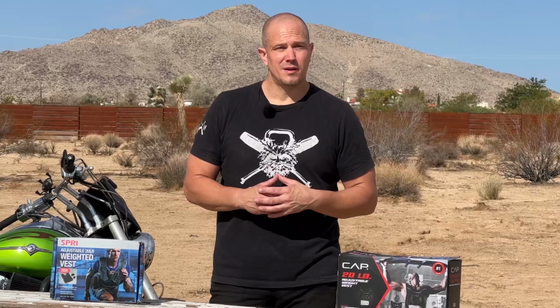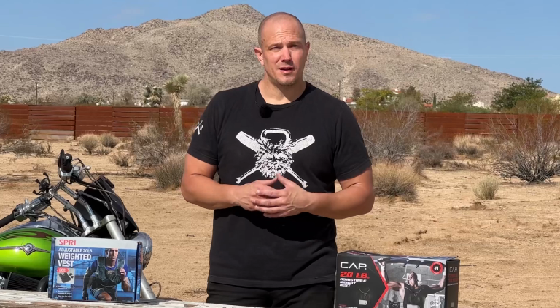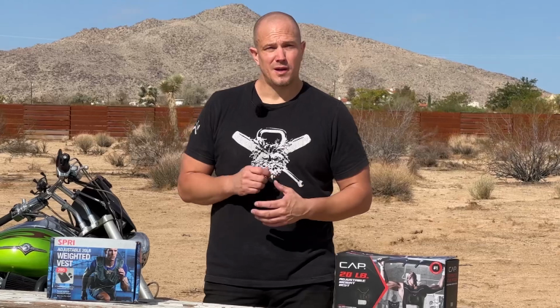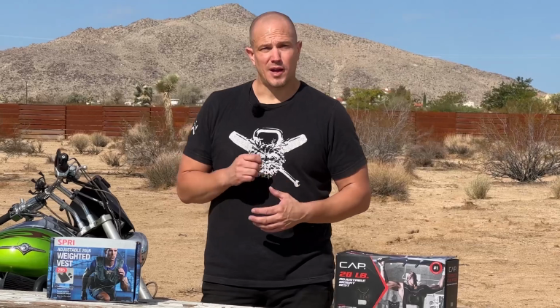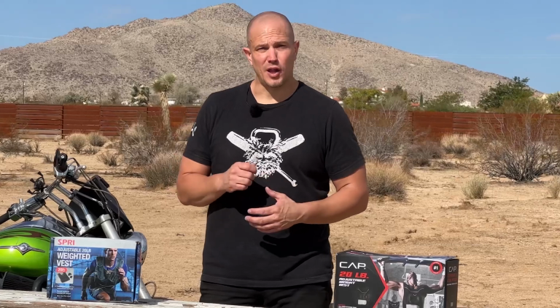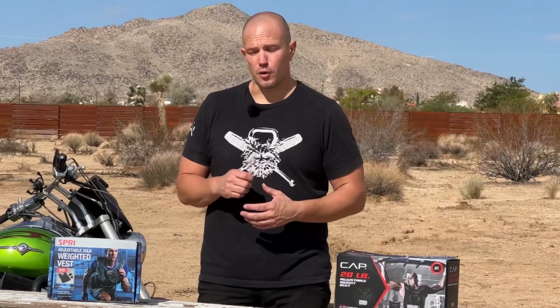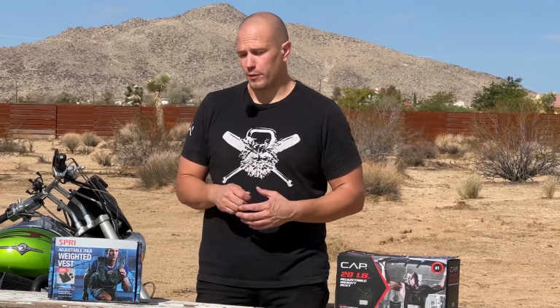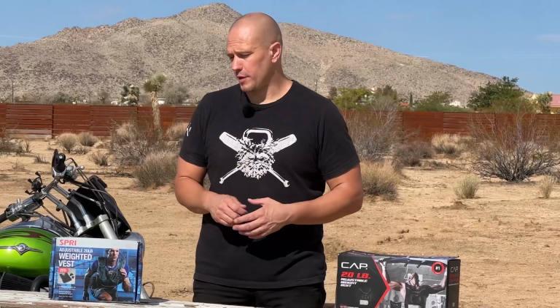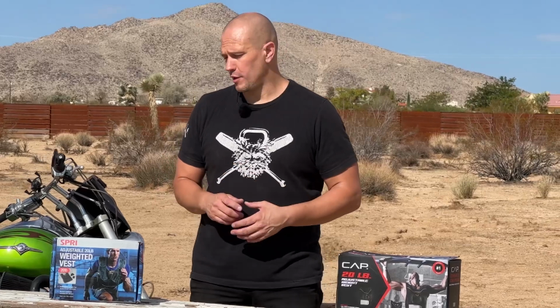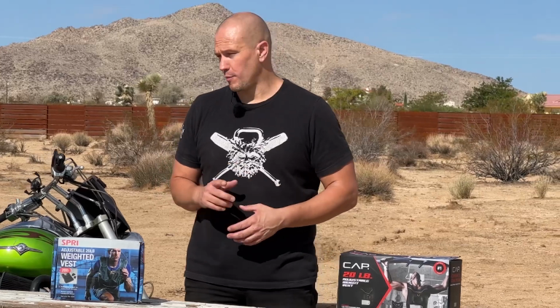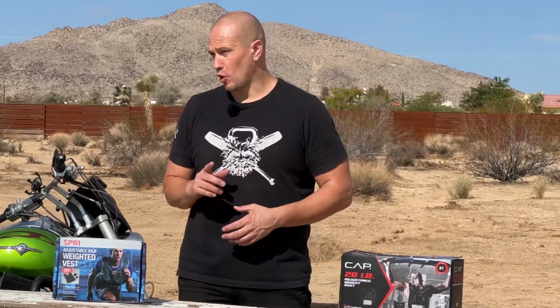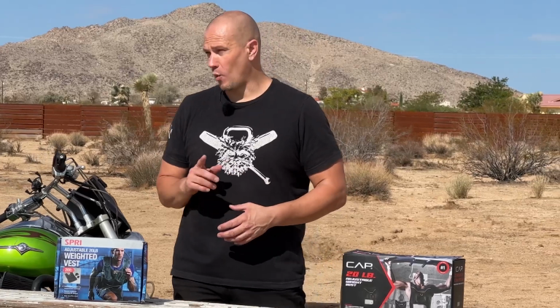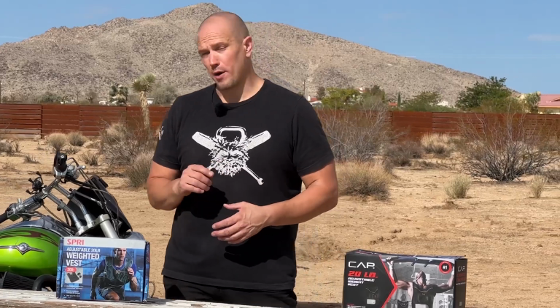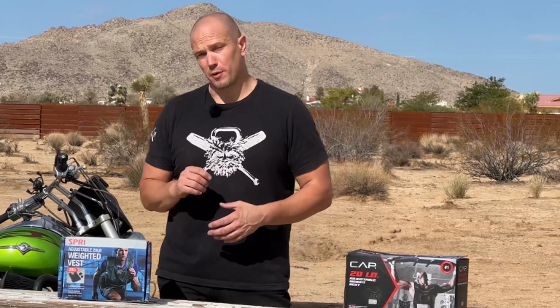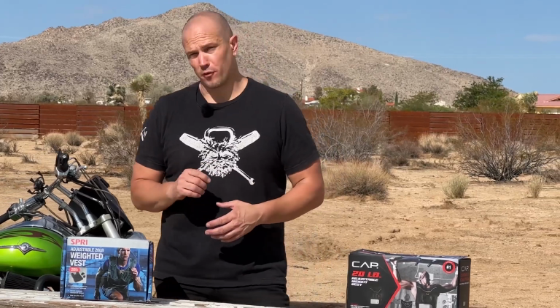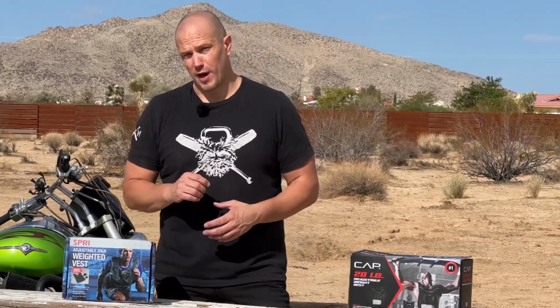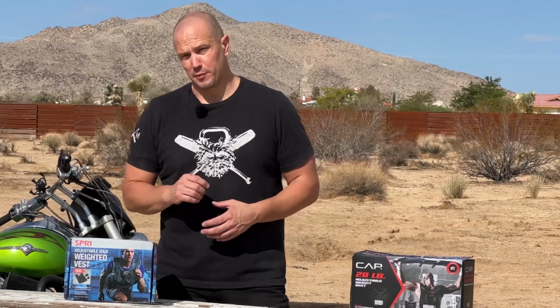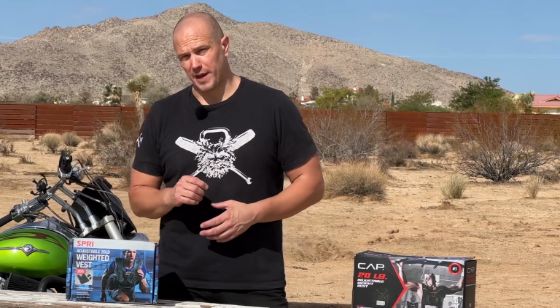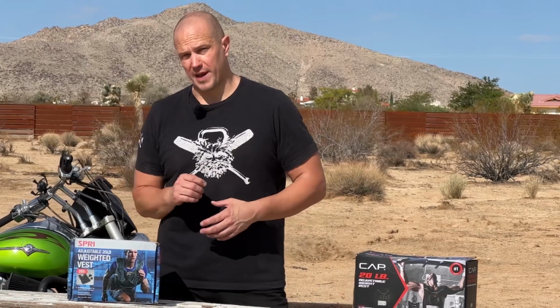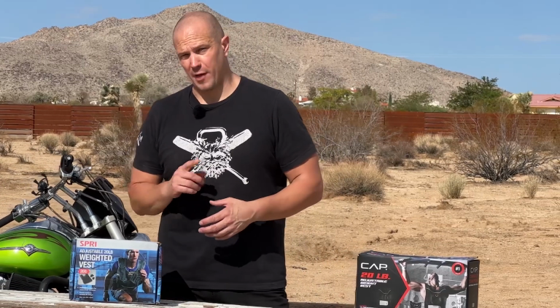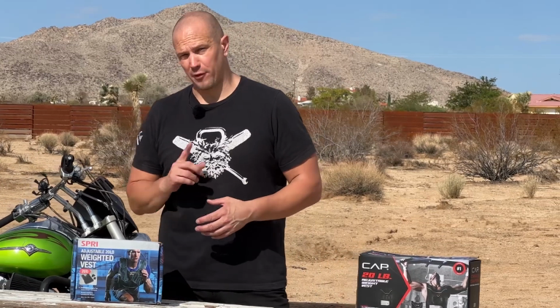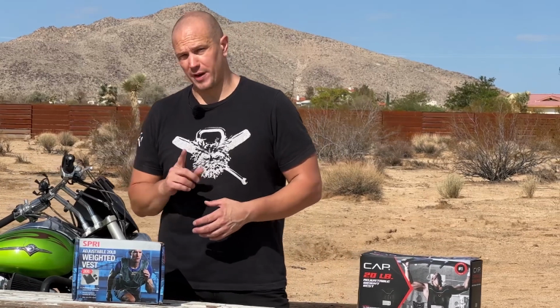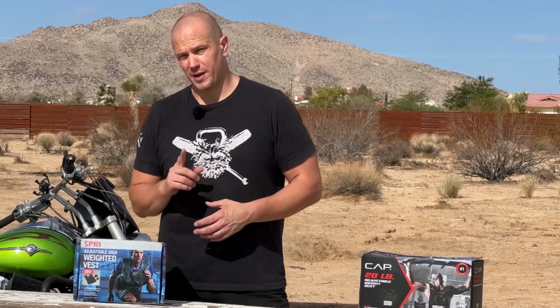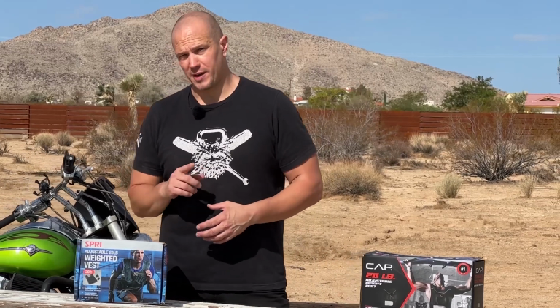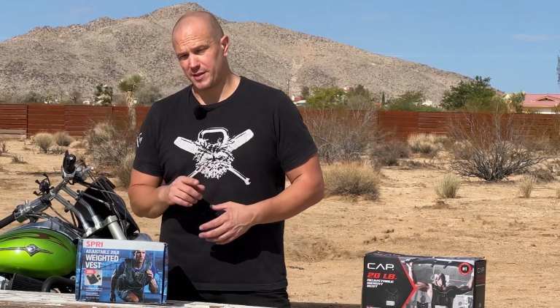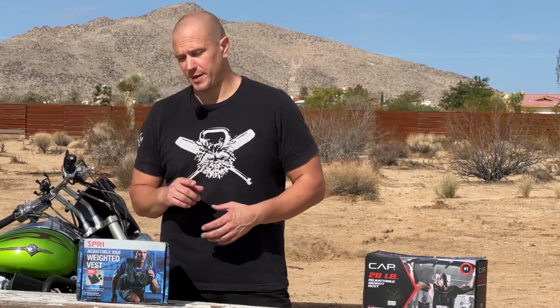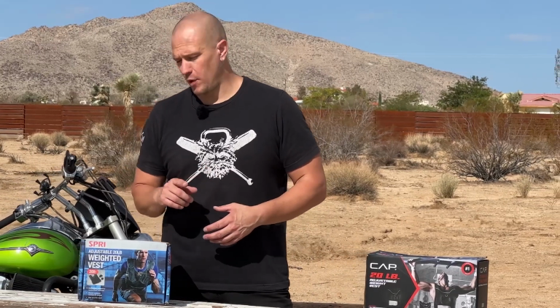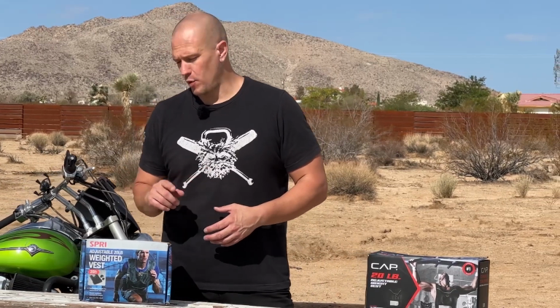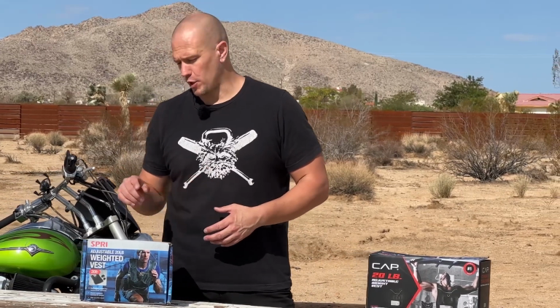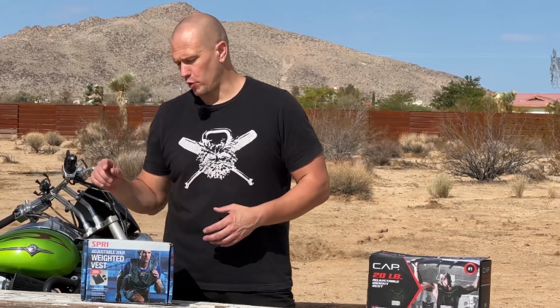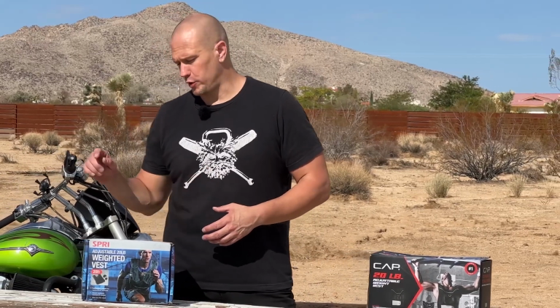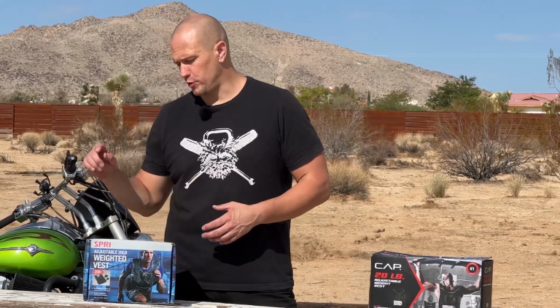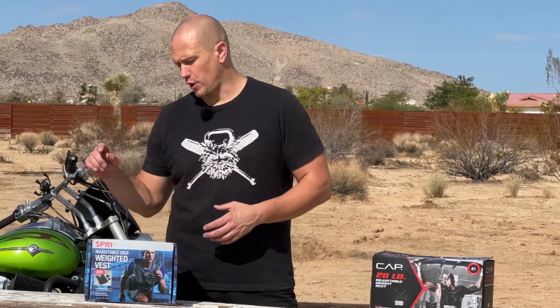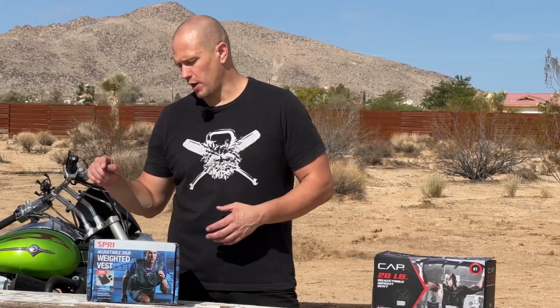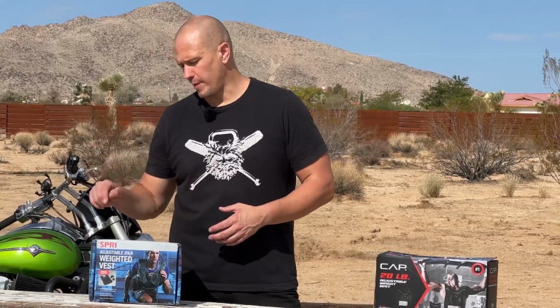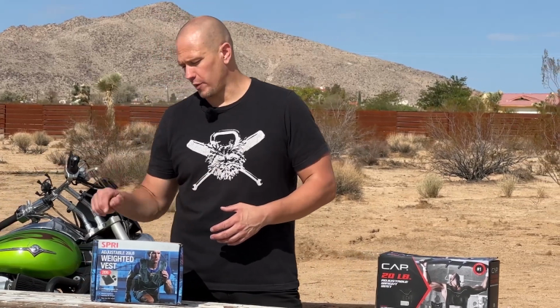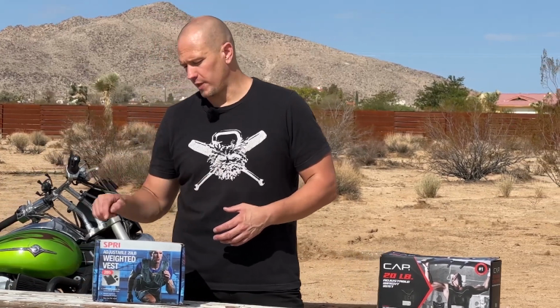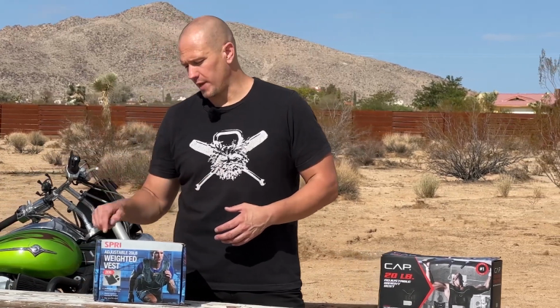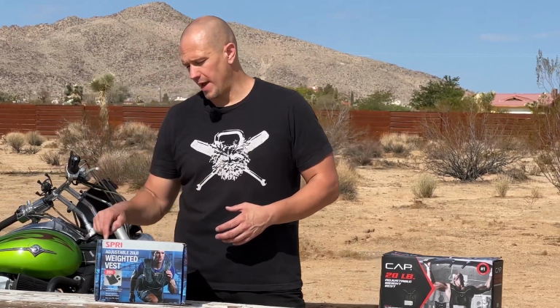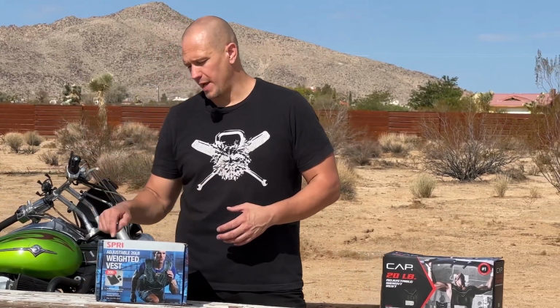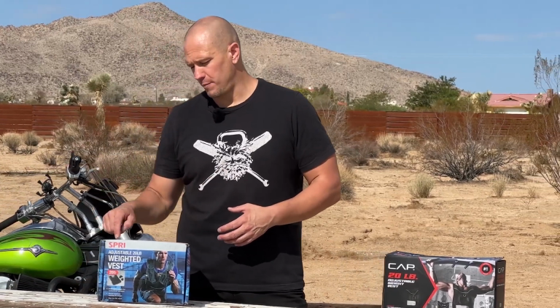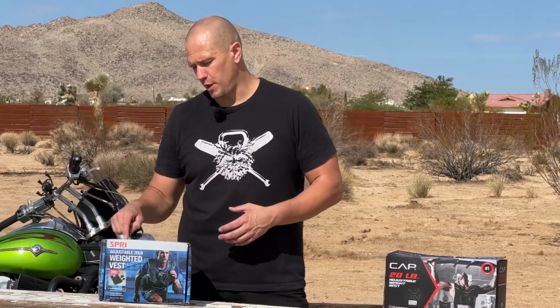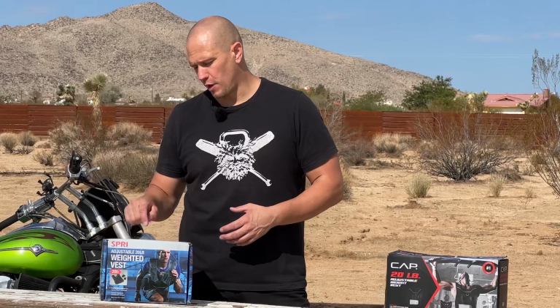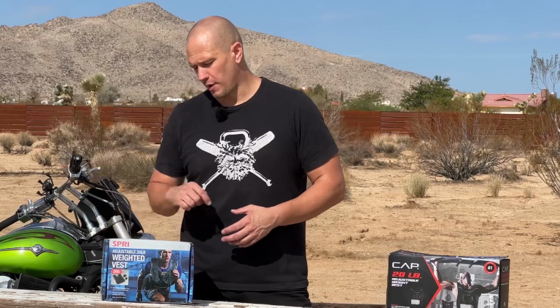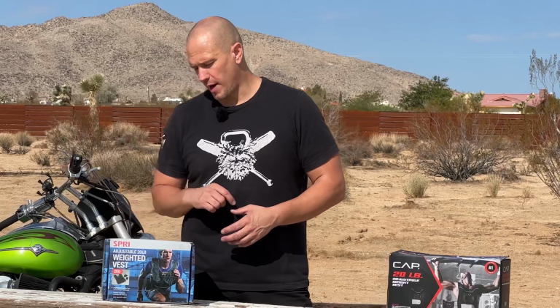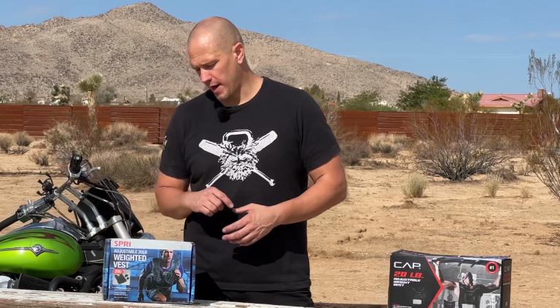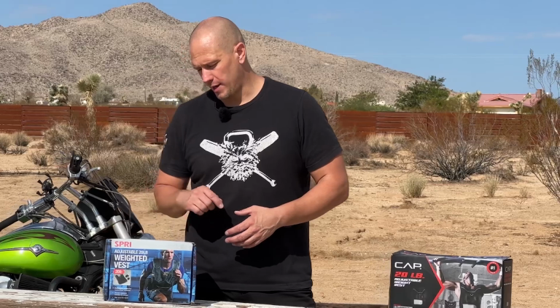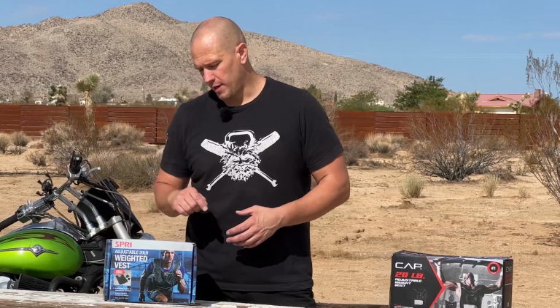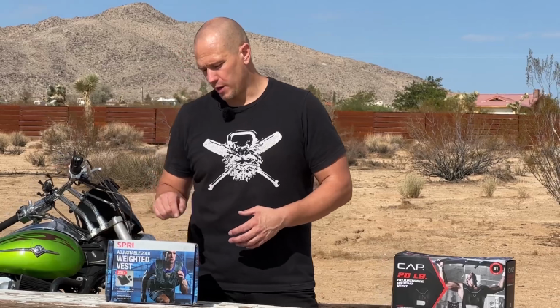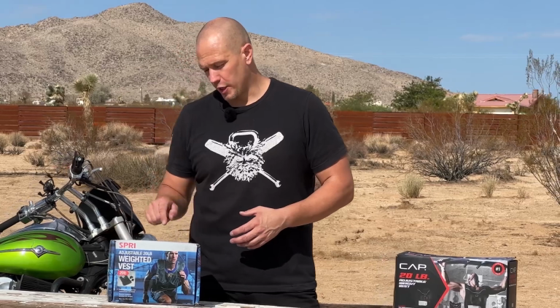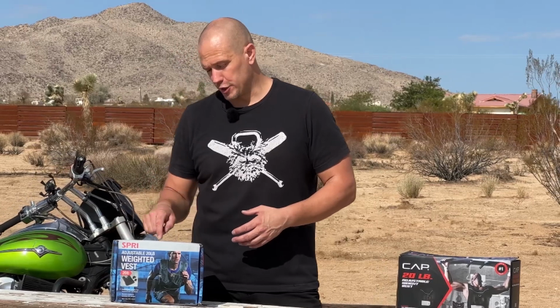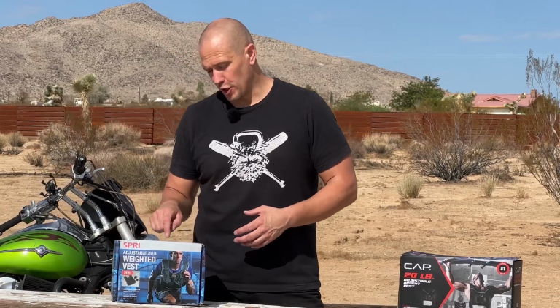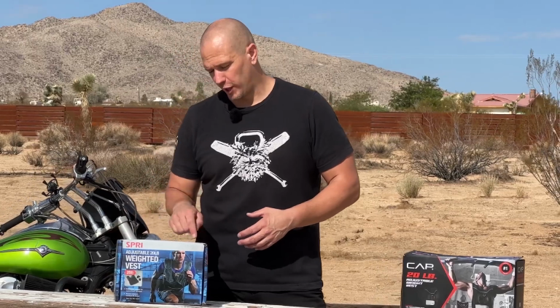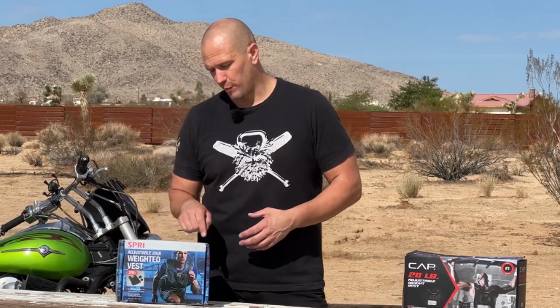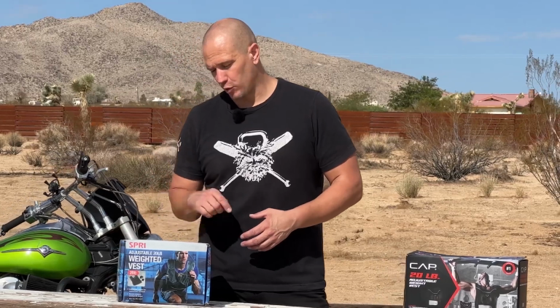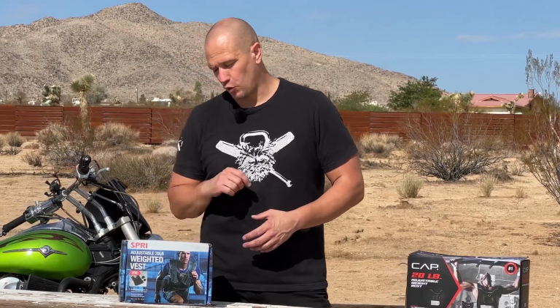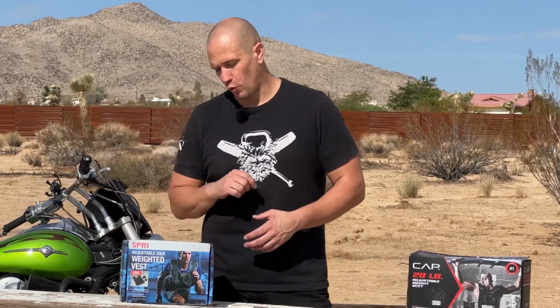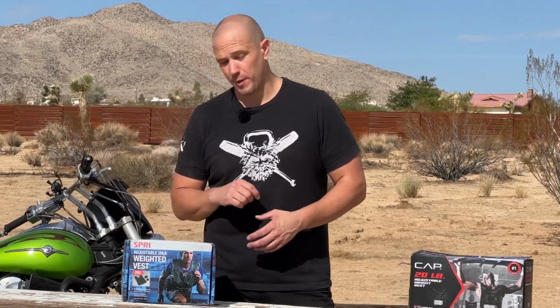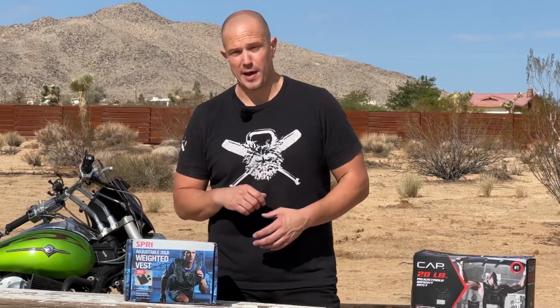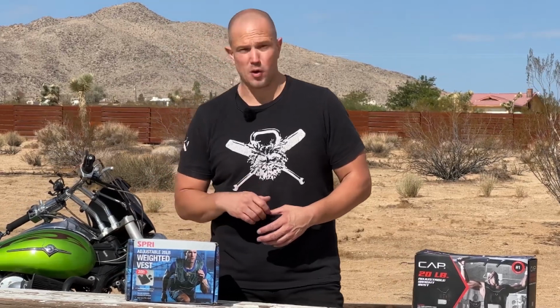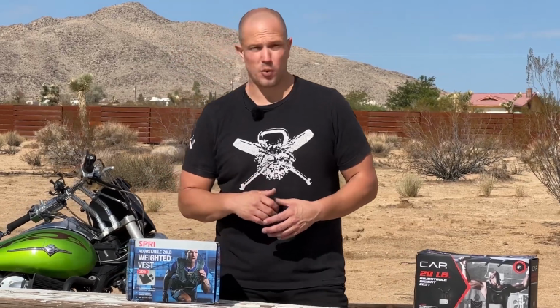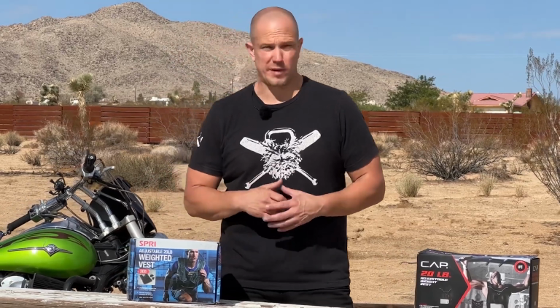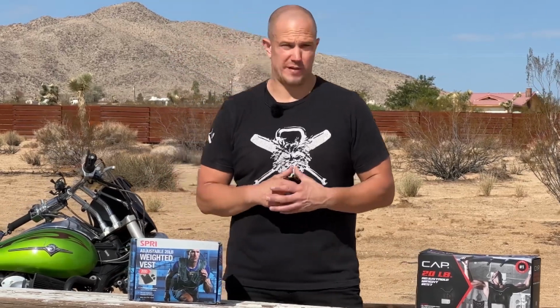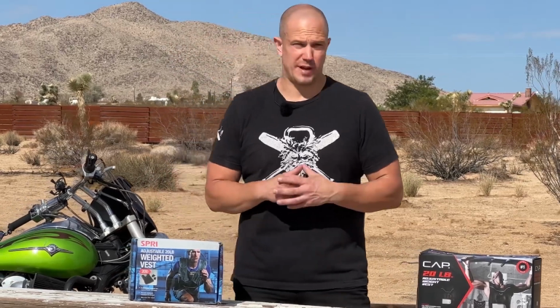Hello, this is Mark Wildman of Wildman Athletica, and today we are going to talk about the SPRI adjustable 20-pound weight vest.